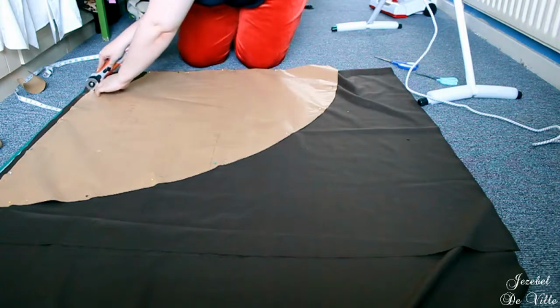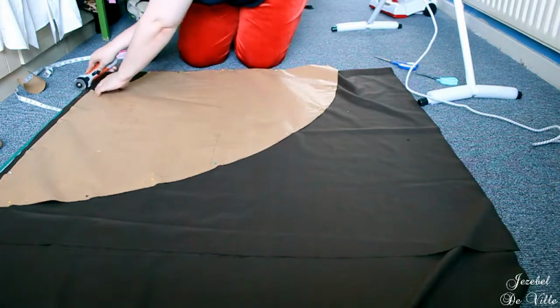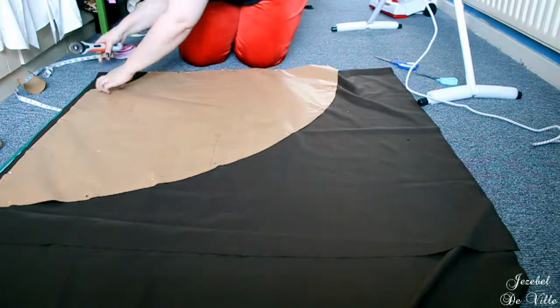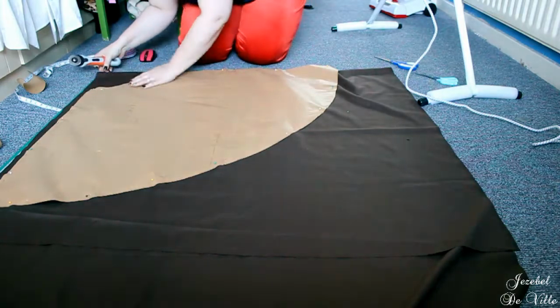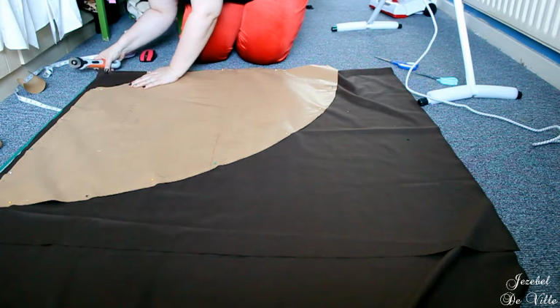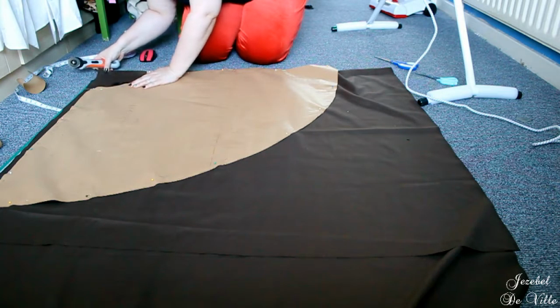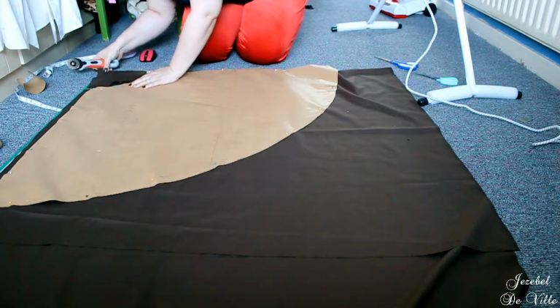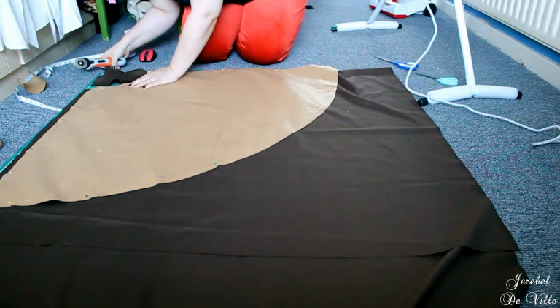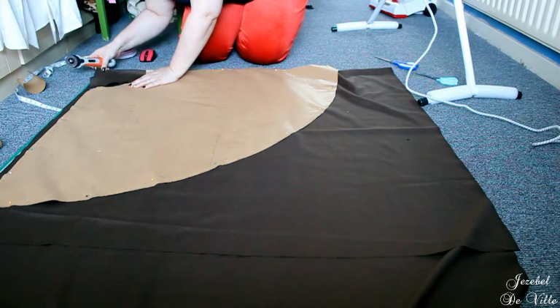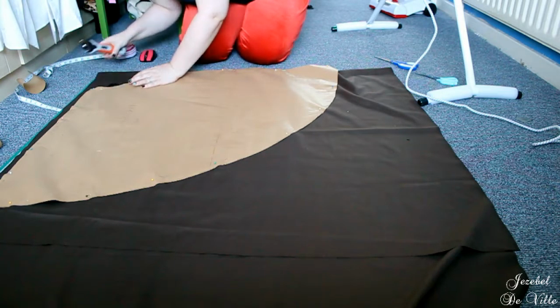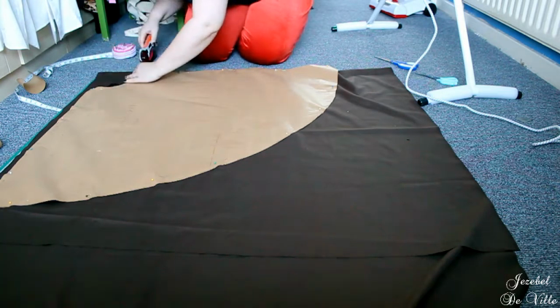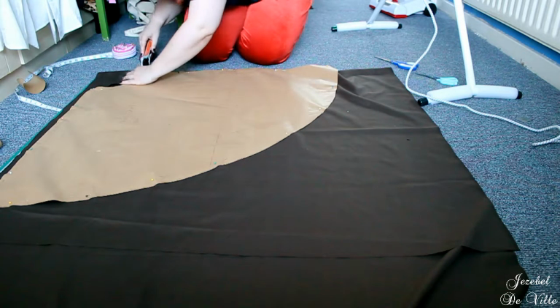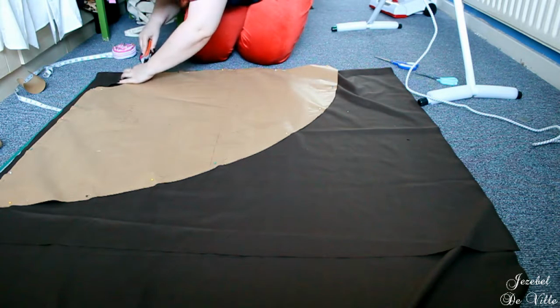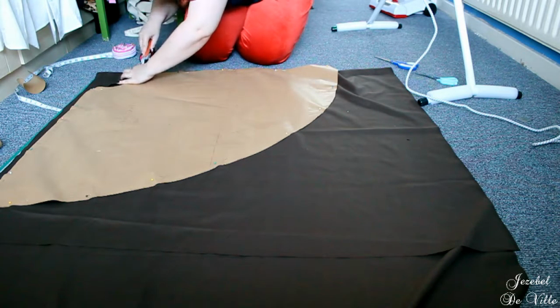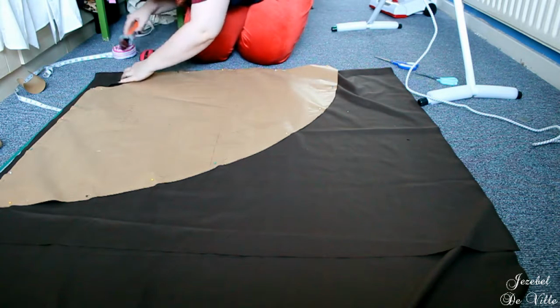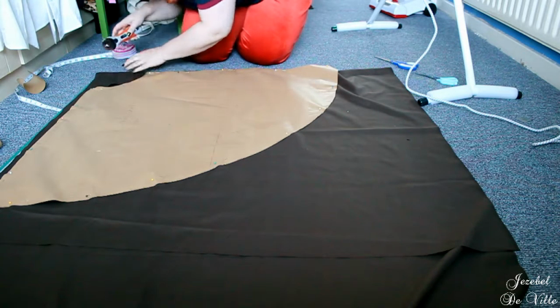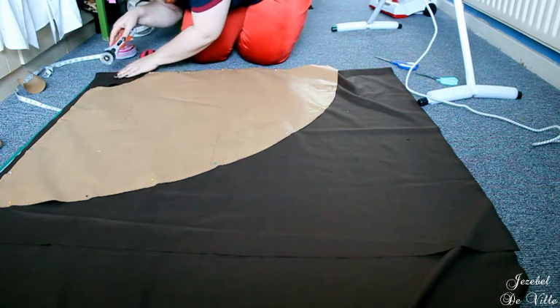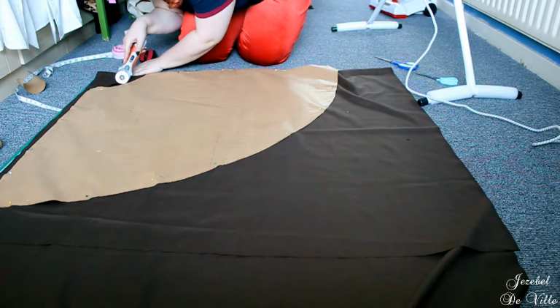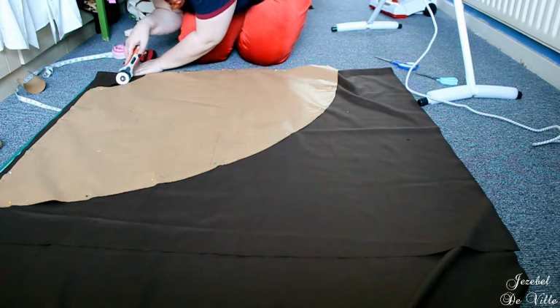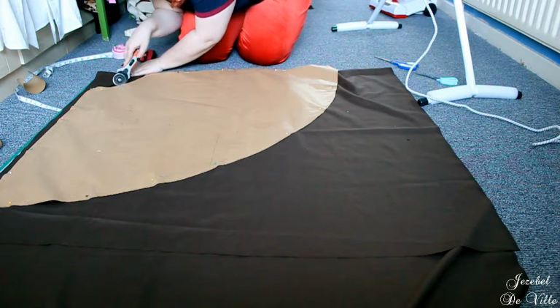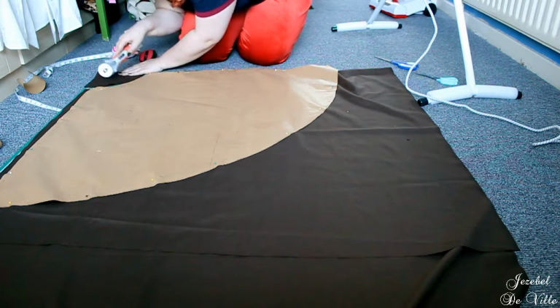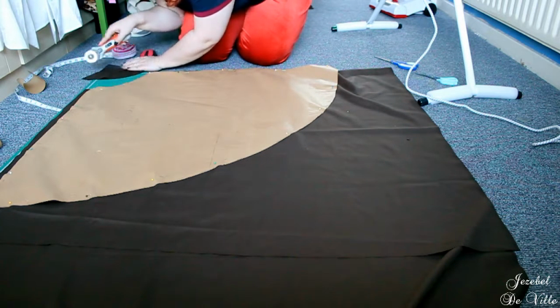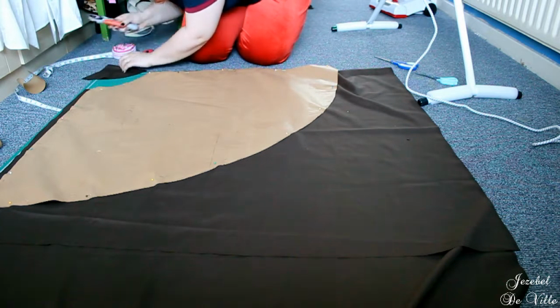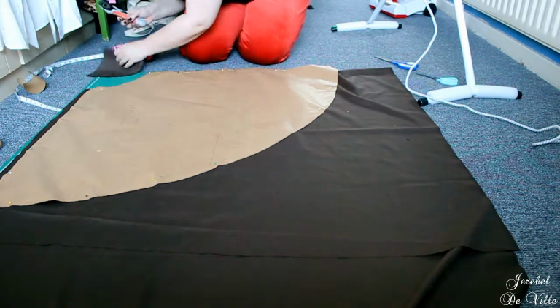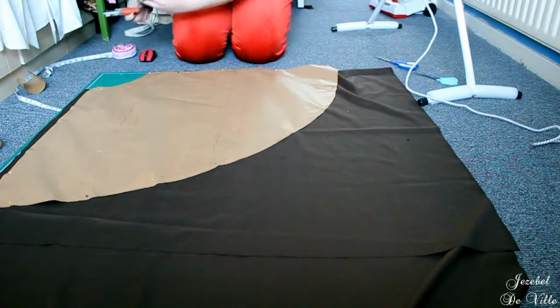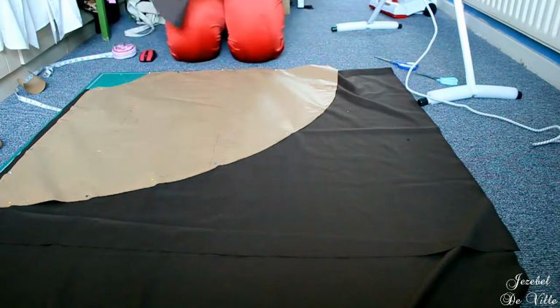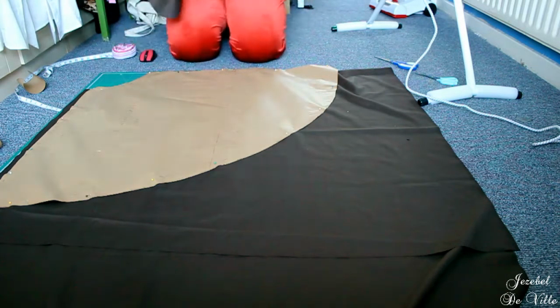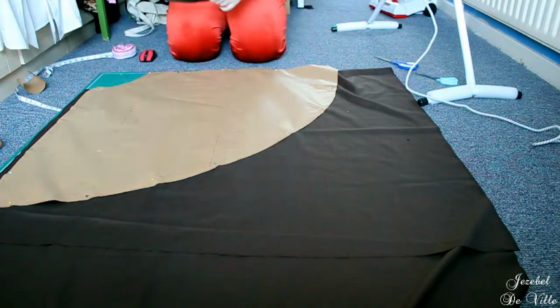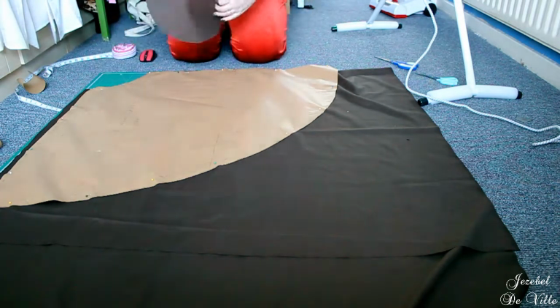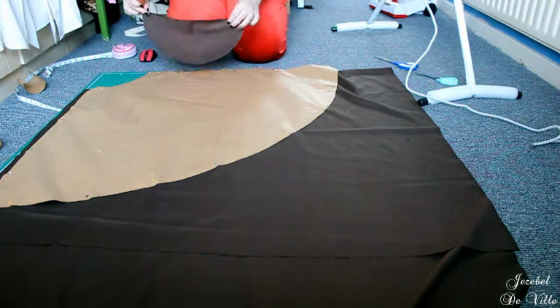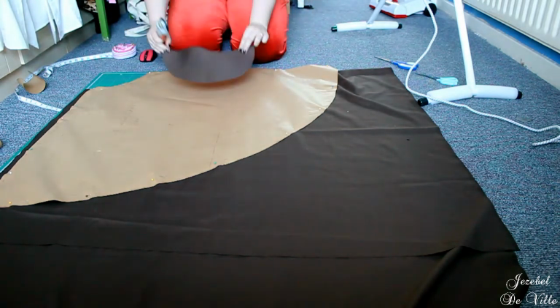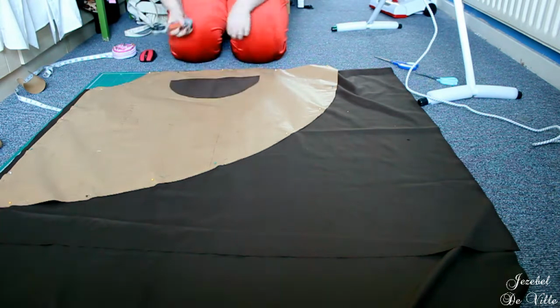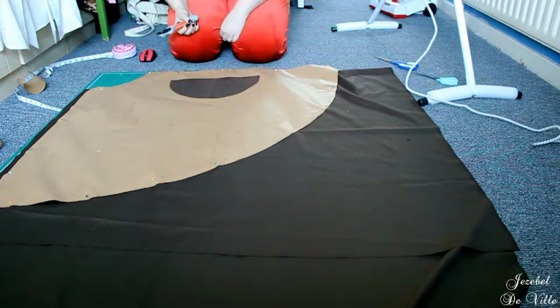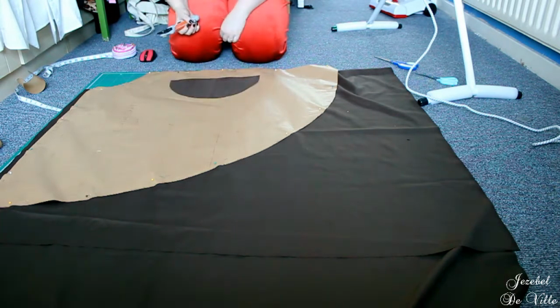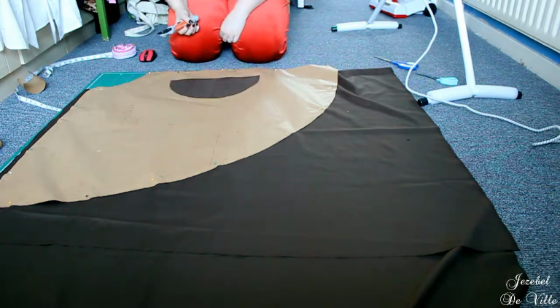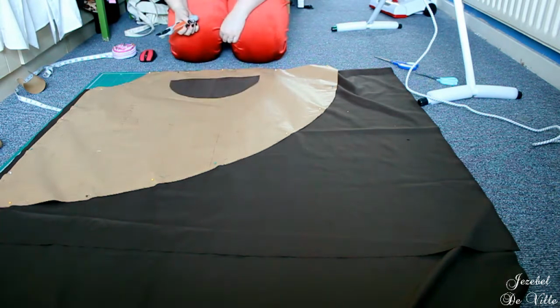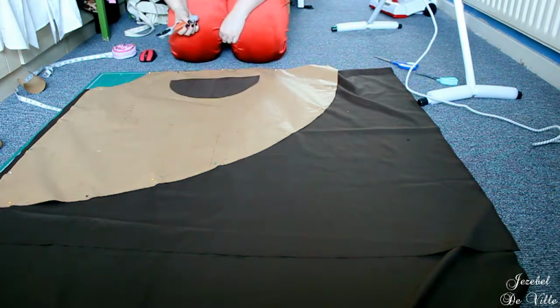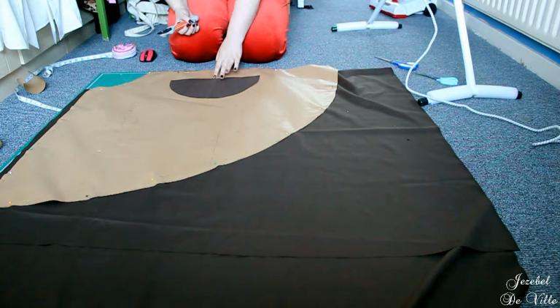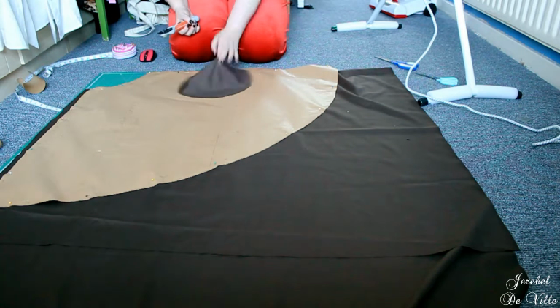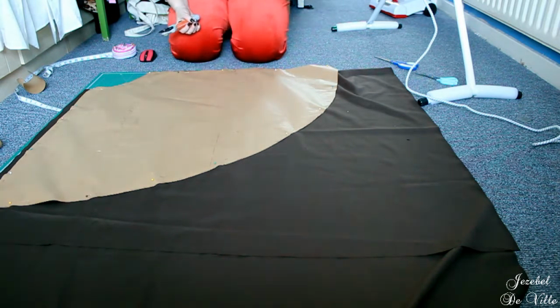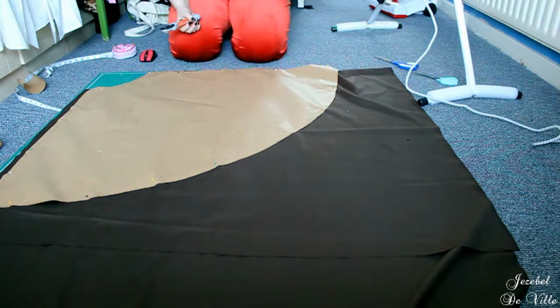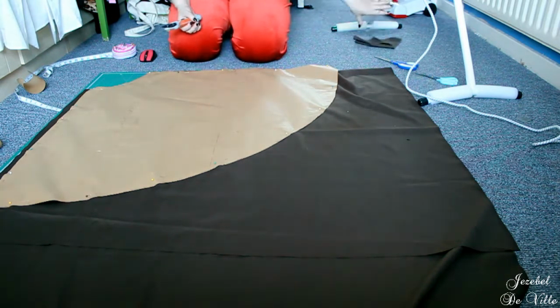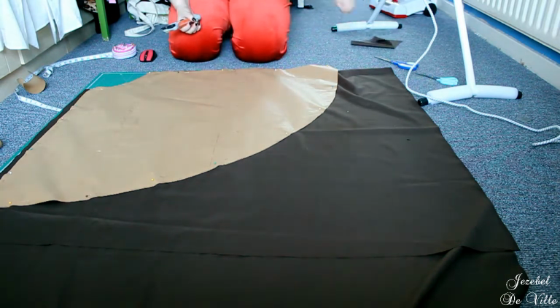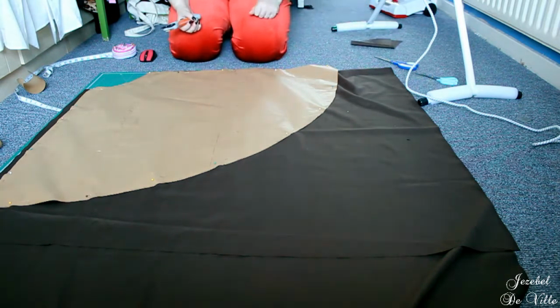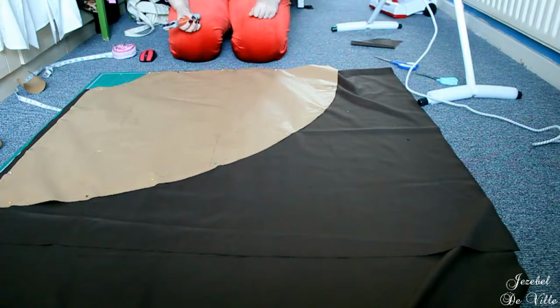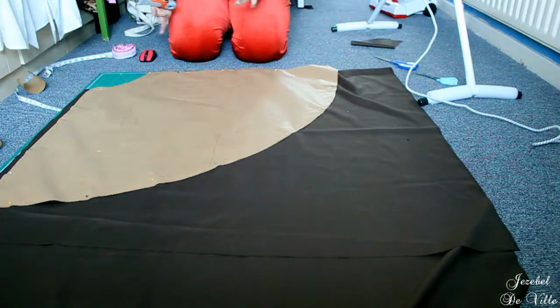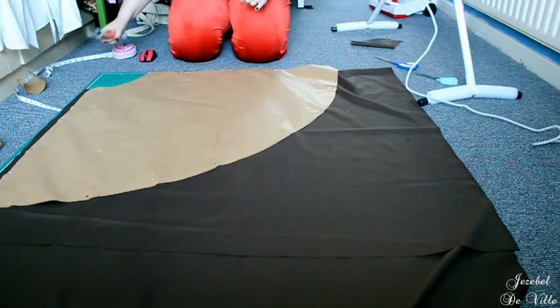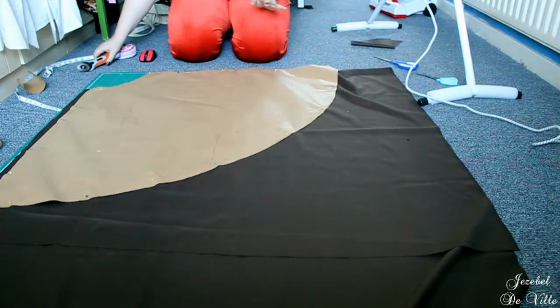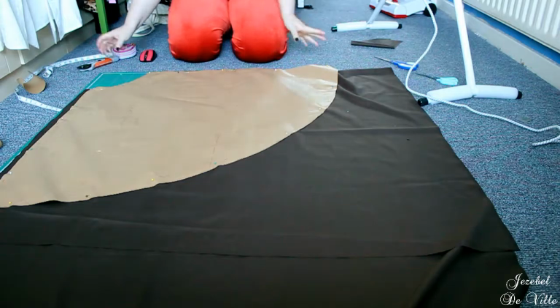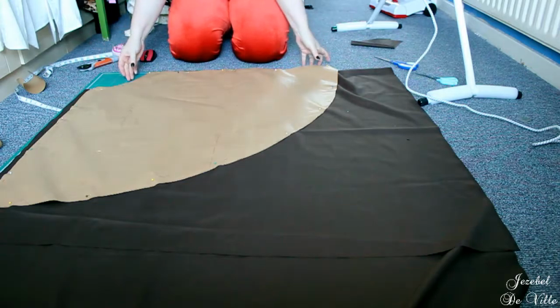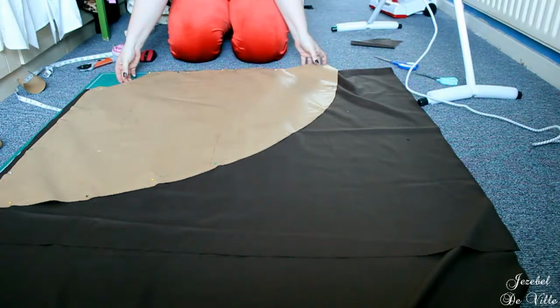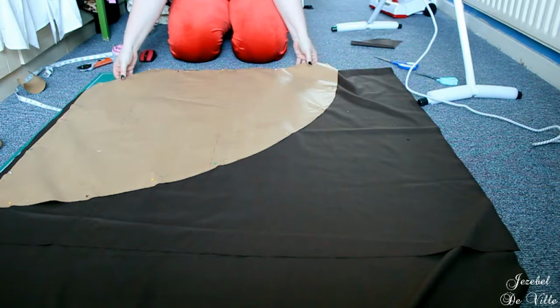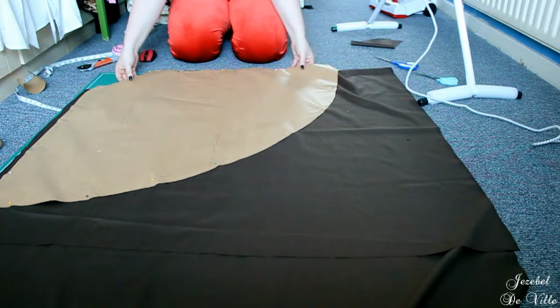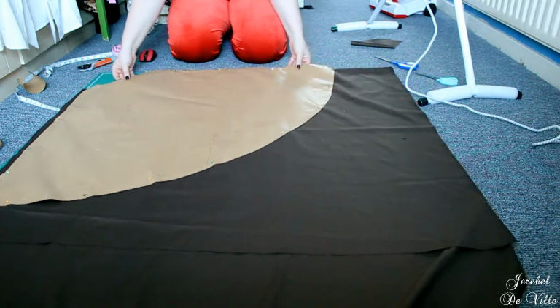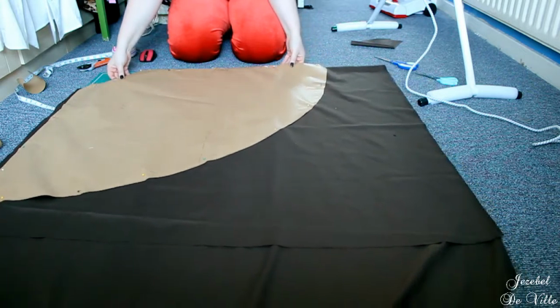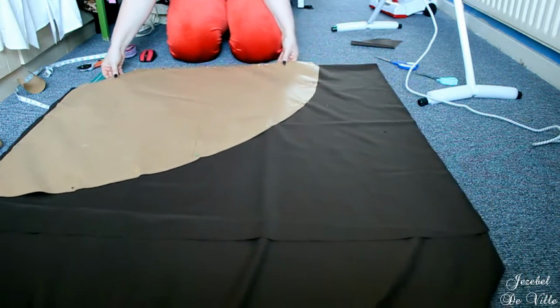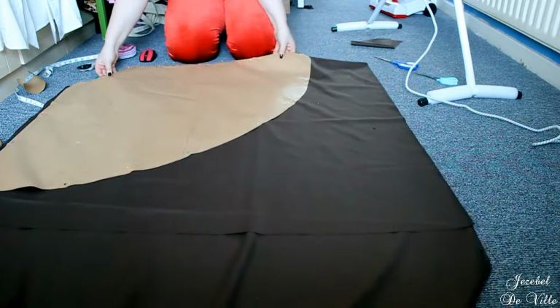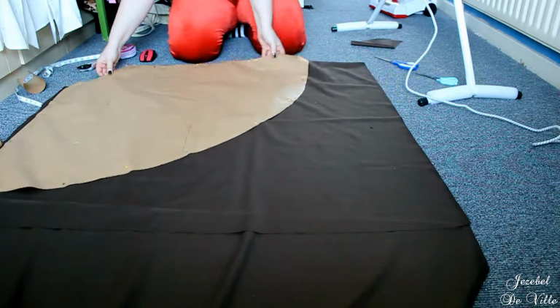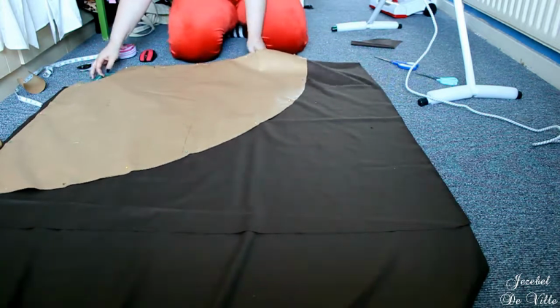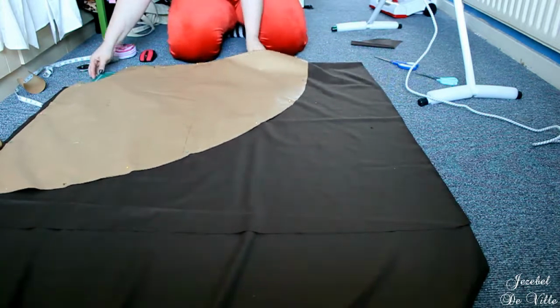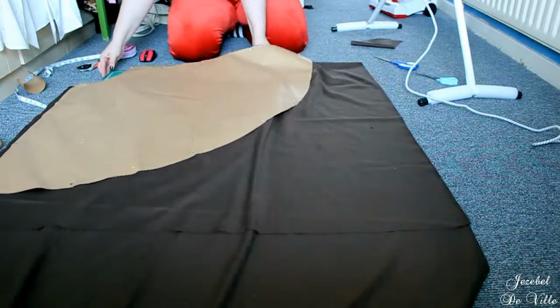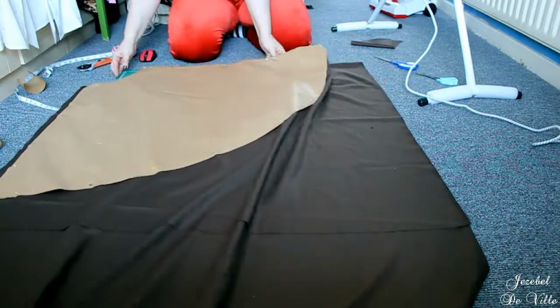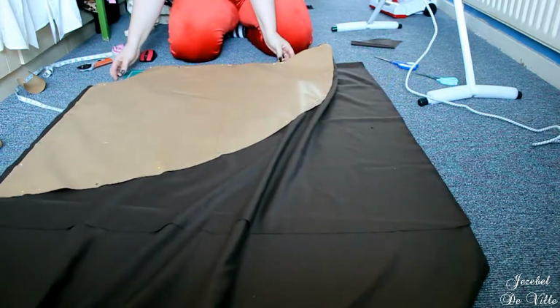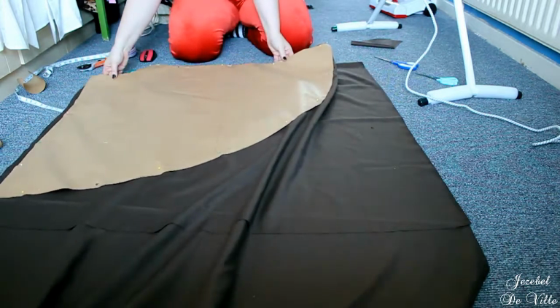Cut the fabric with one edge of the pattern on the fold and cut two pieces. Don't forget to add in your seam allowance.